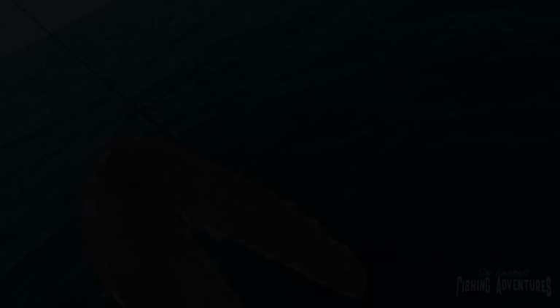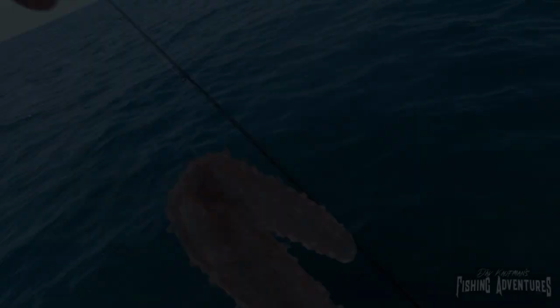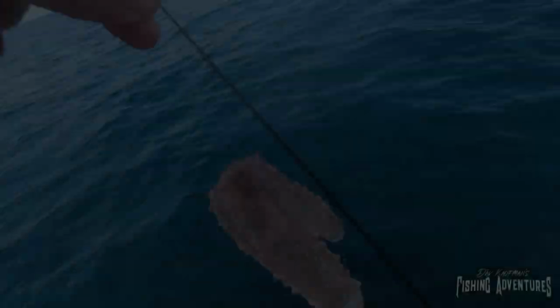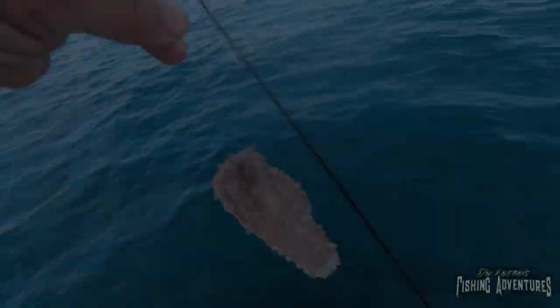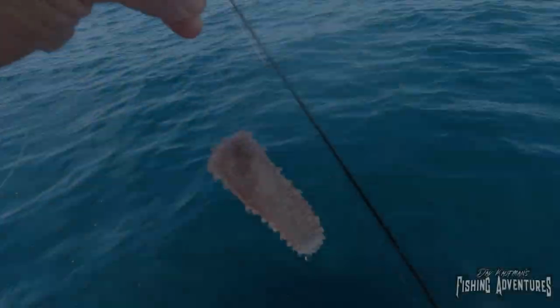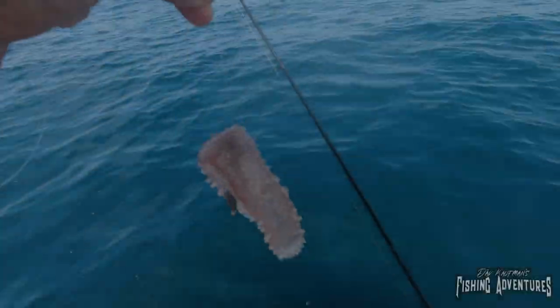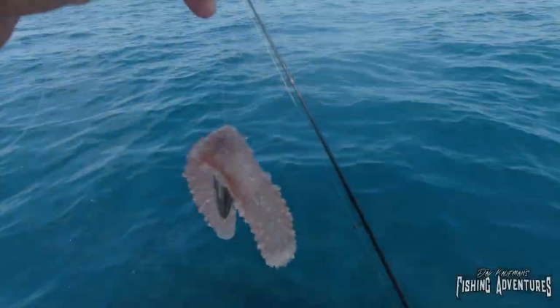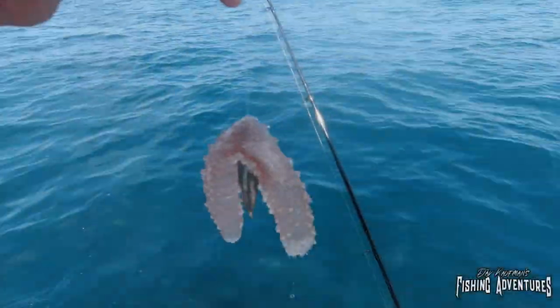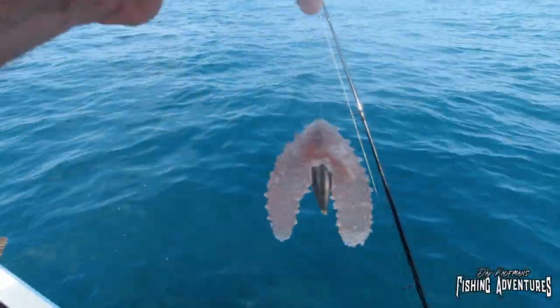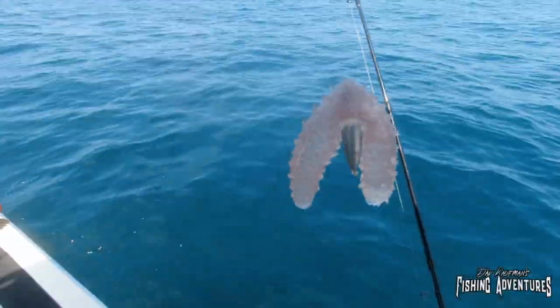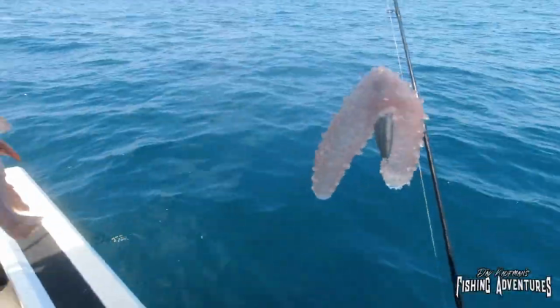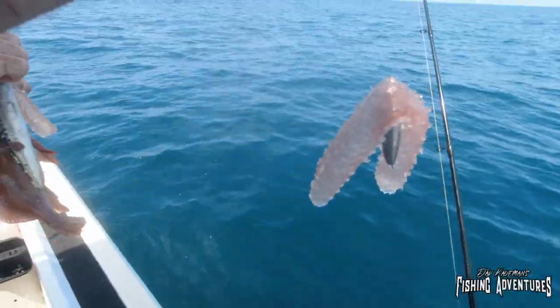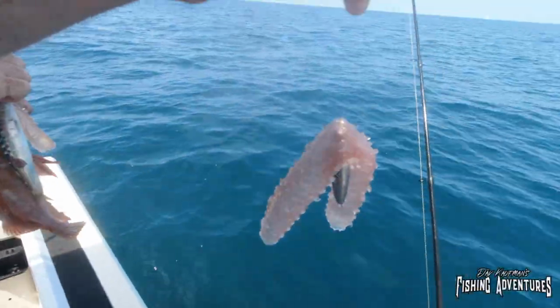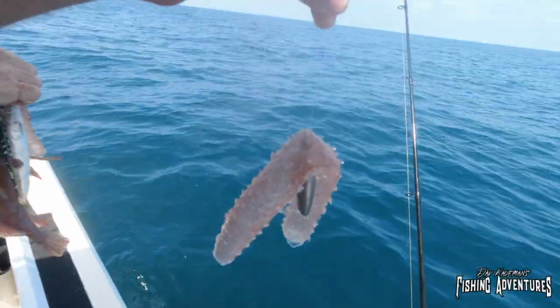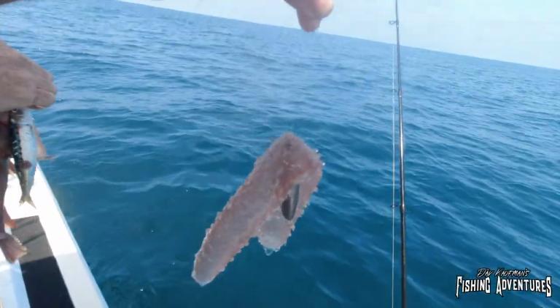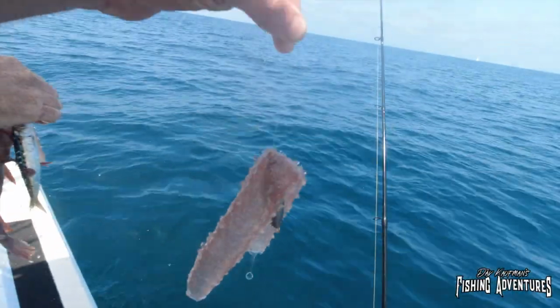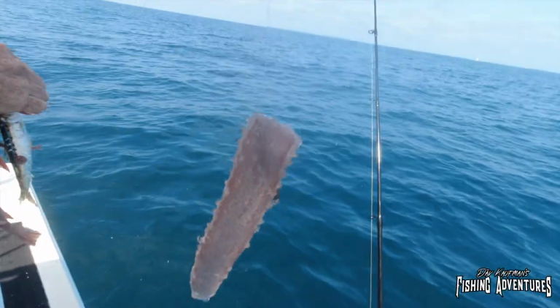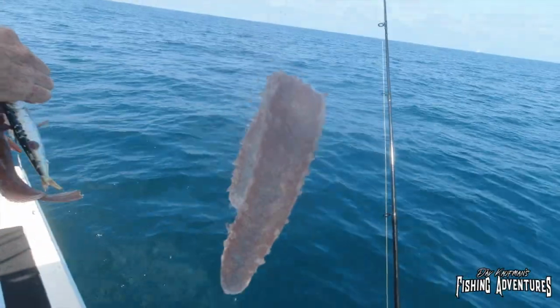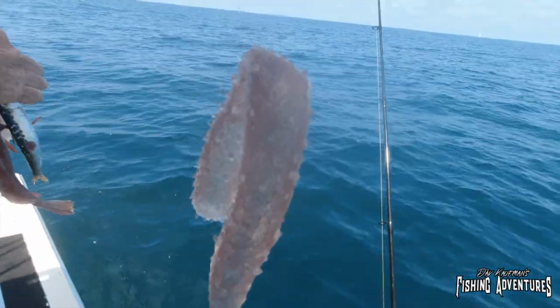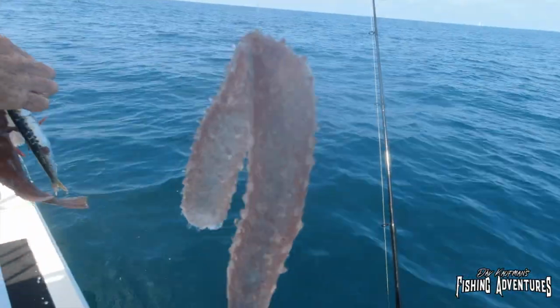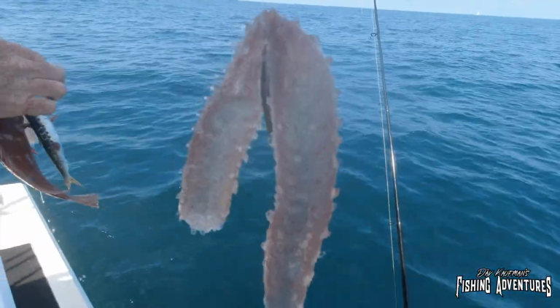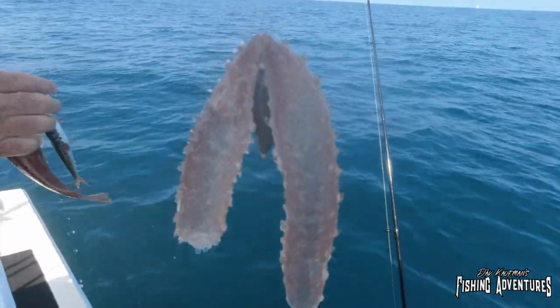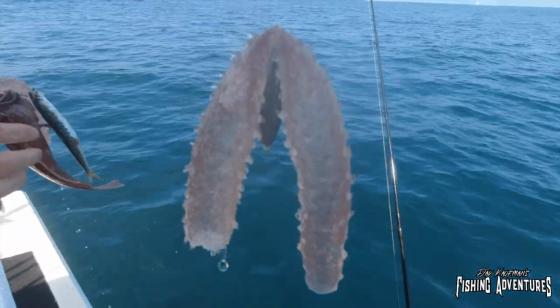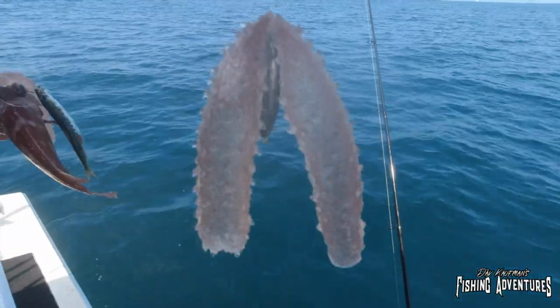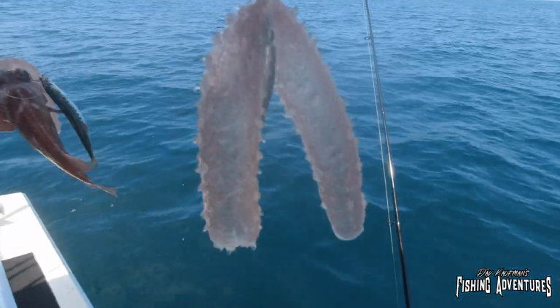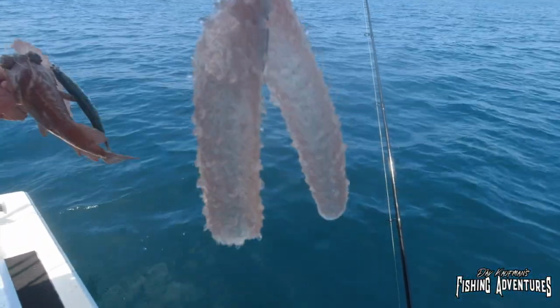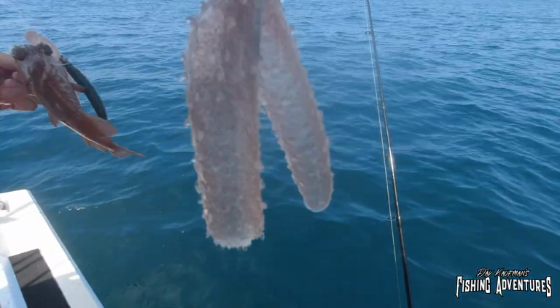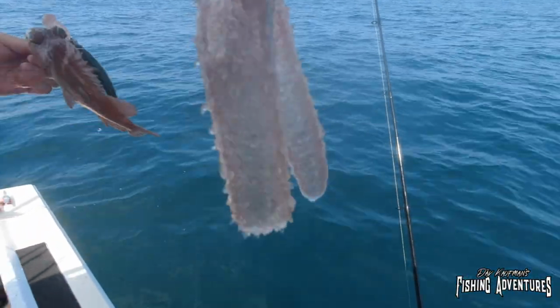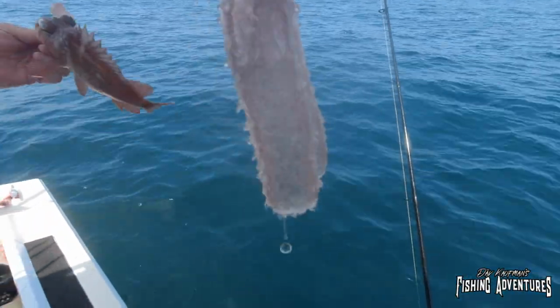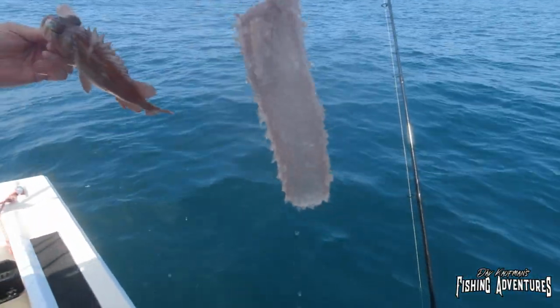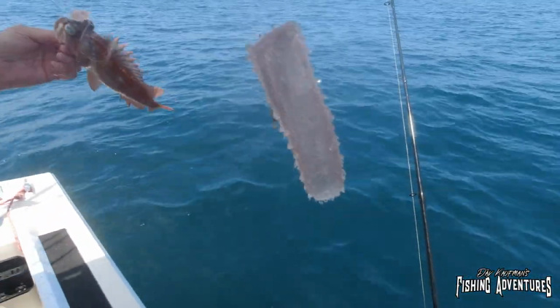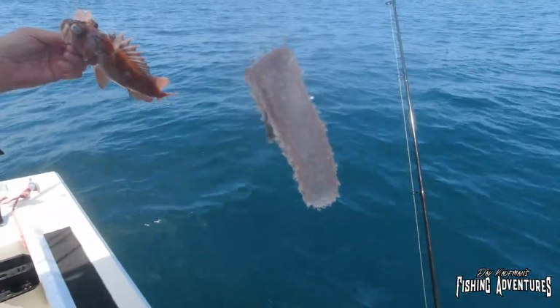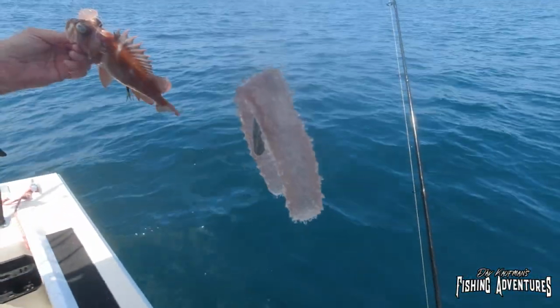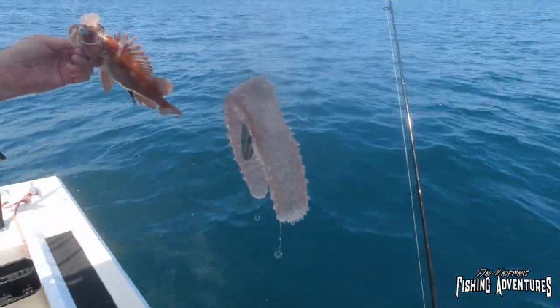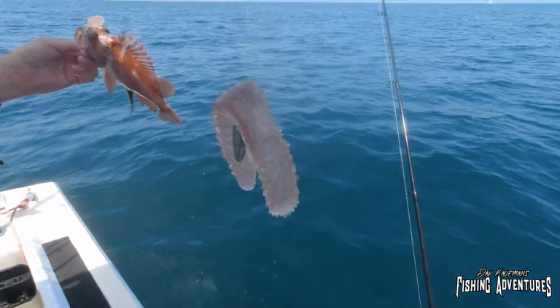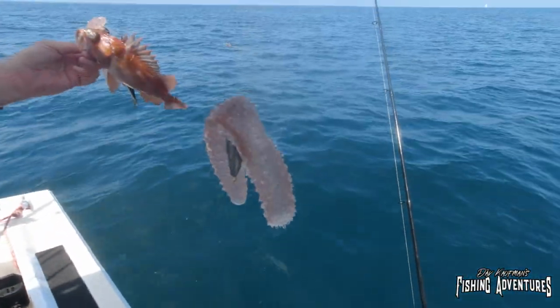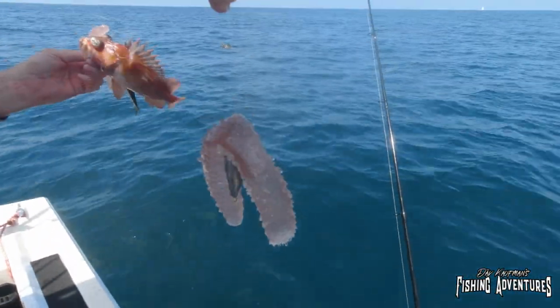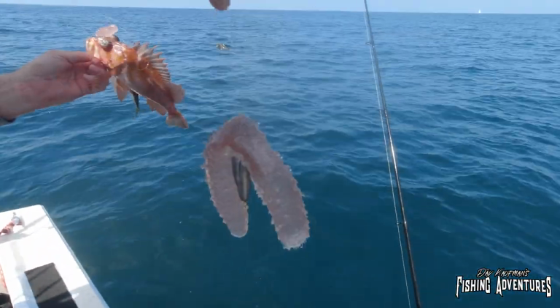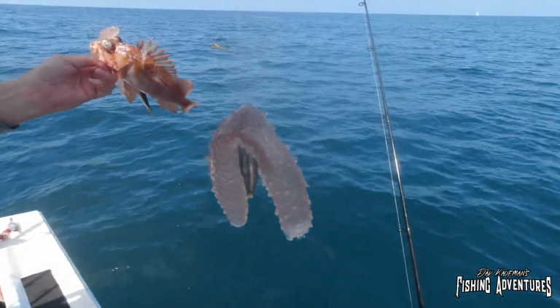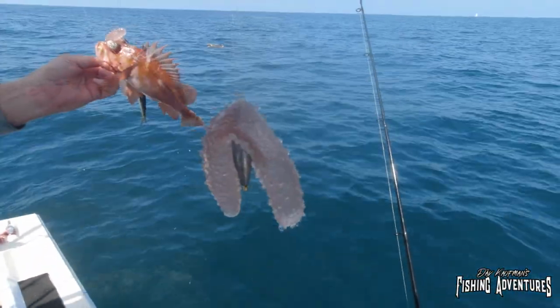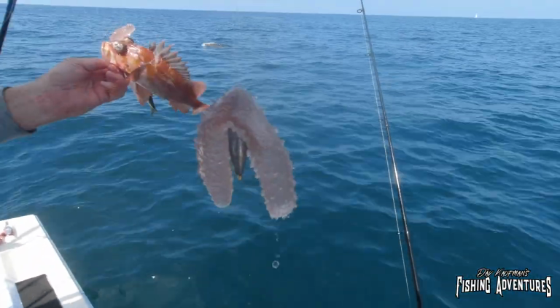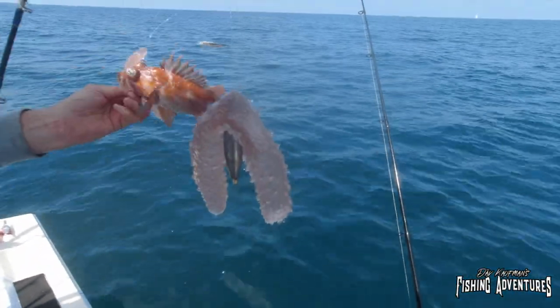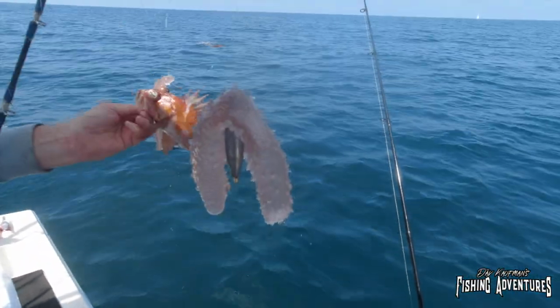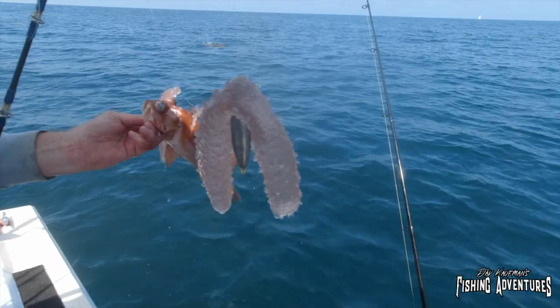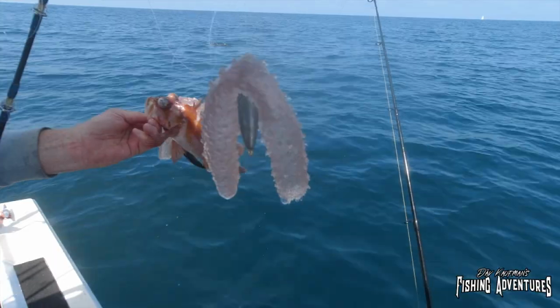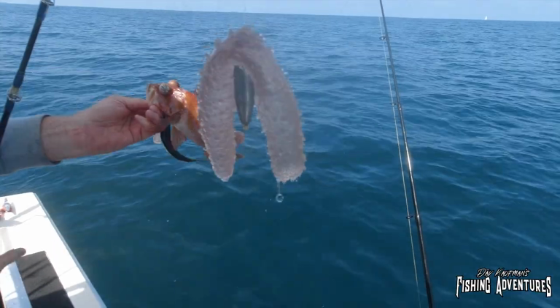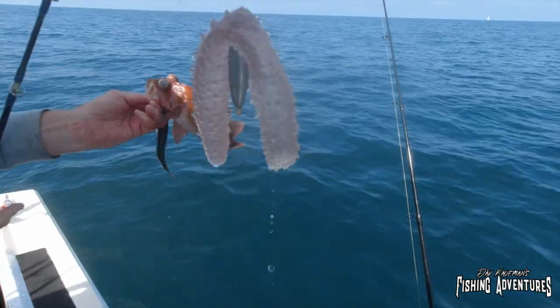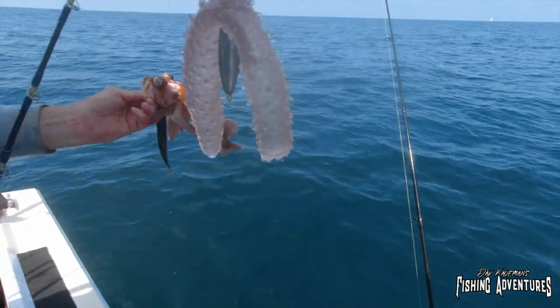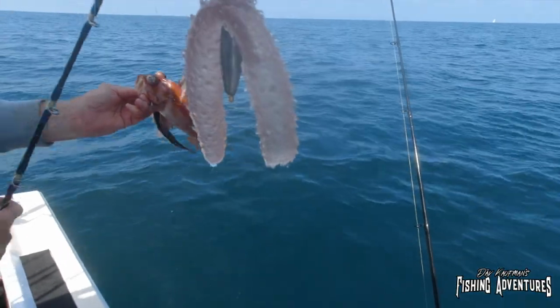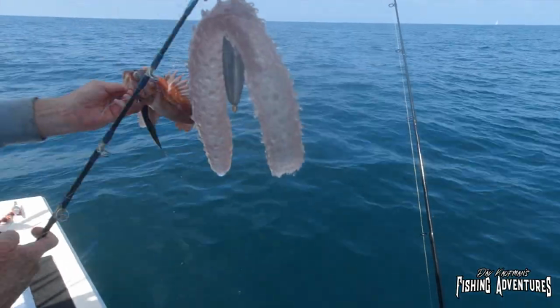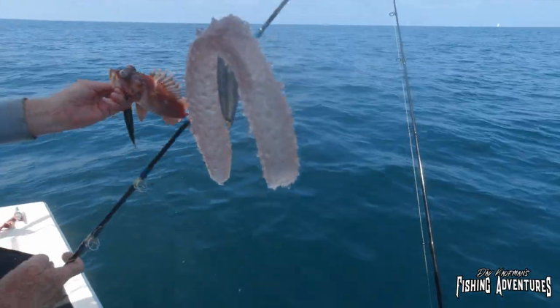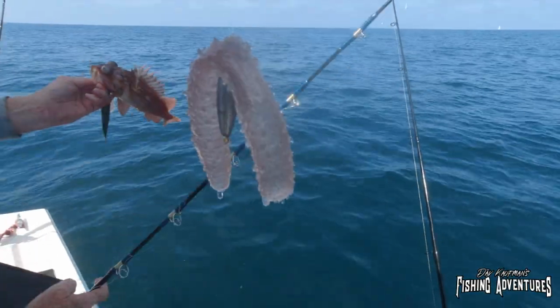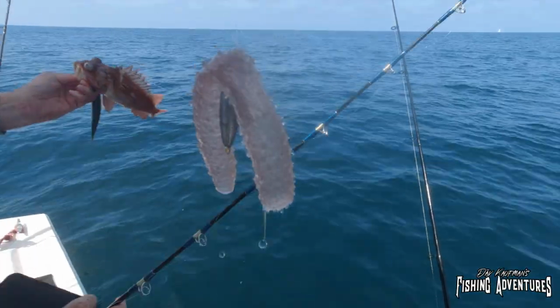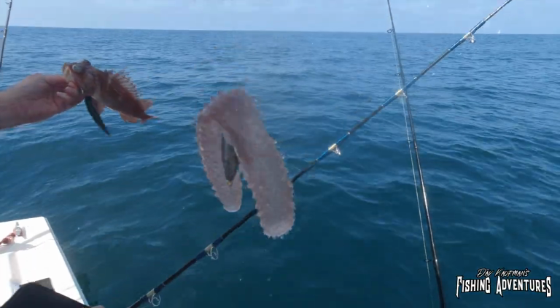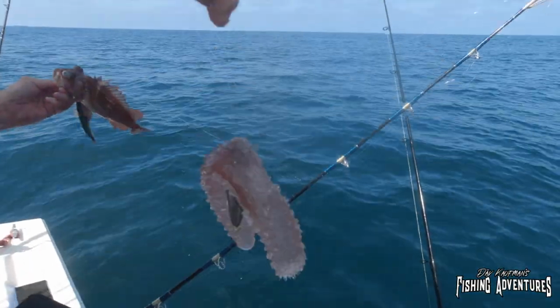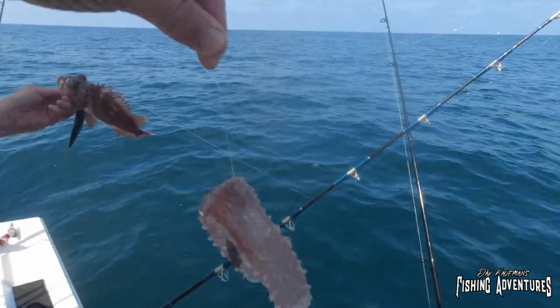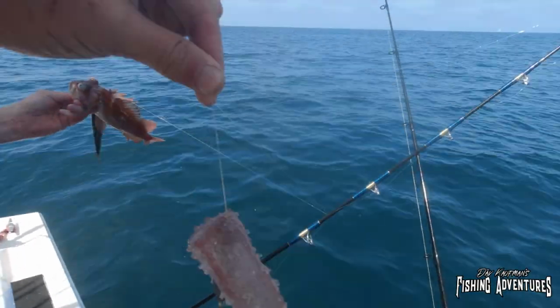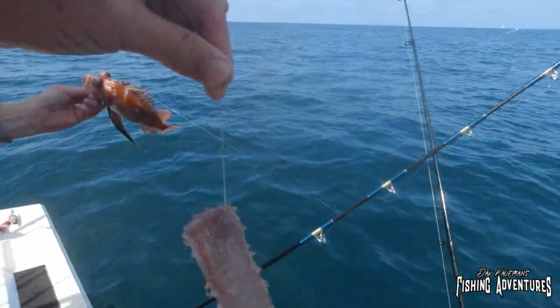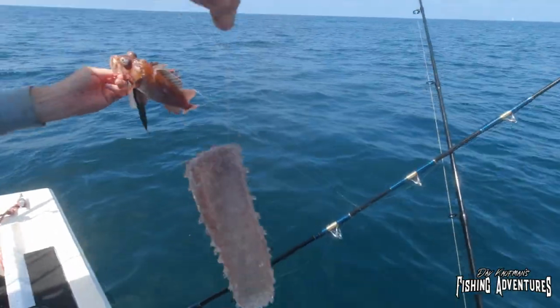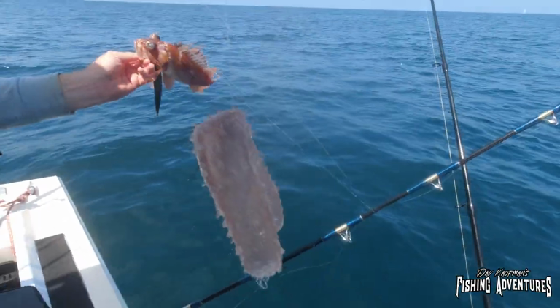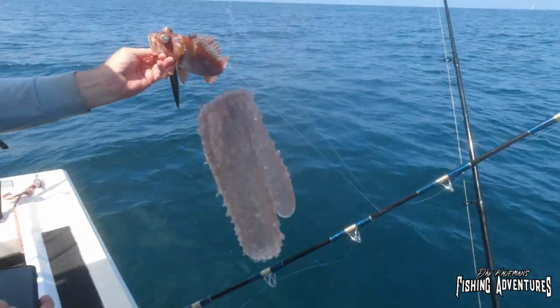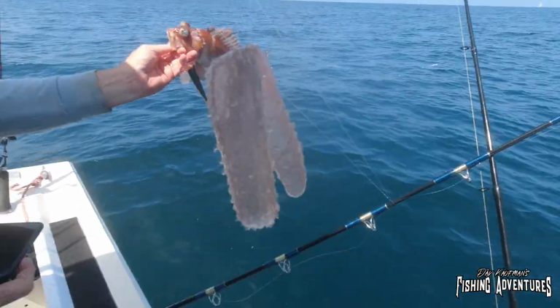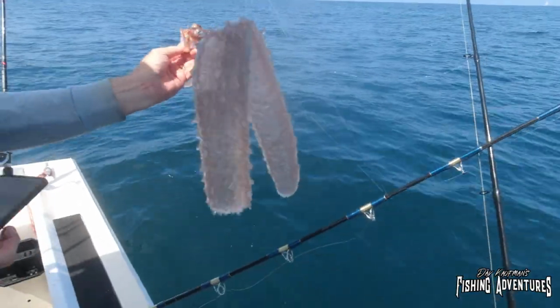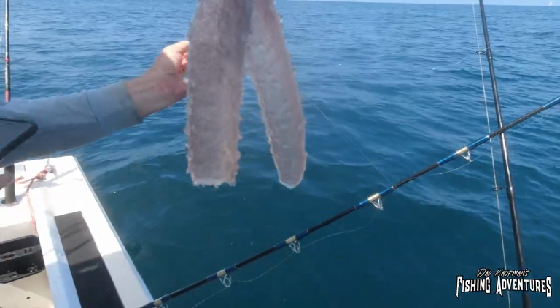Oh man, these are sea cucumbers! Wow, they look like something from Wish.com, don't they? Oh my god!